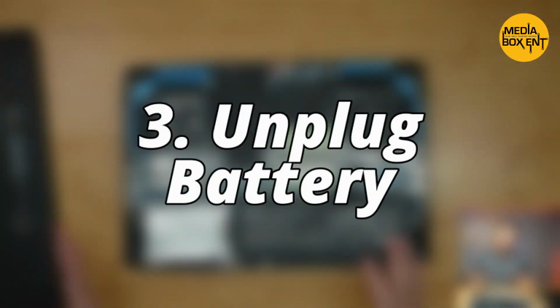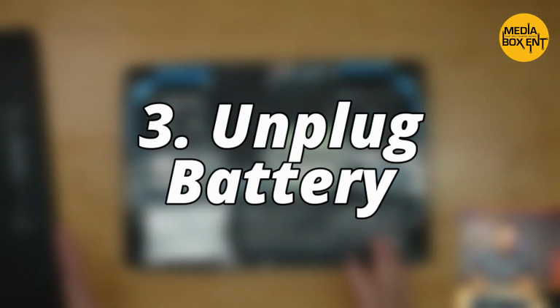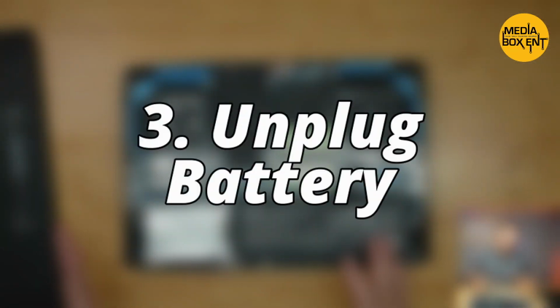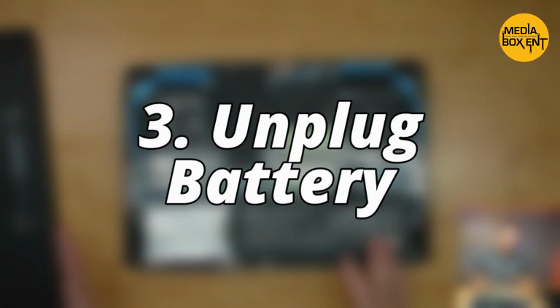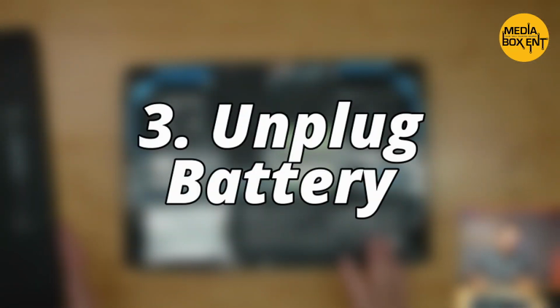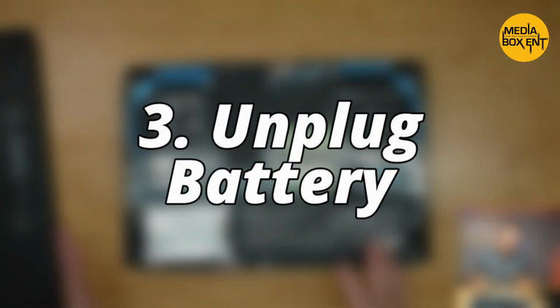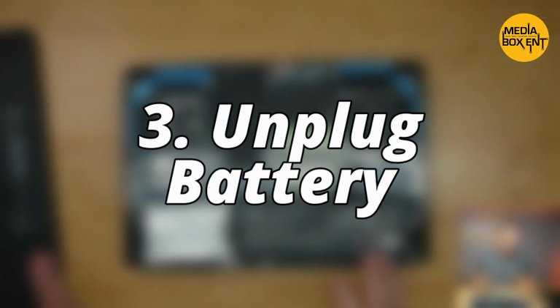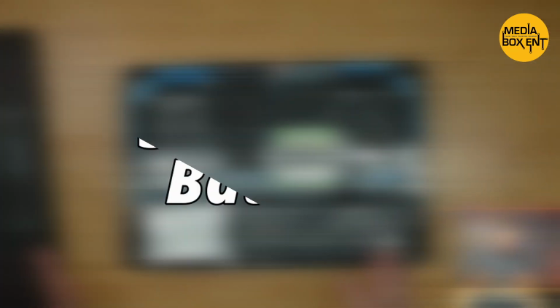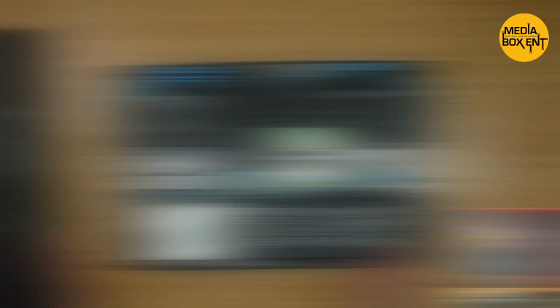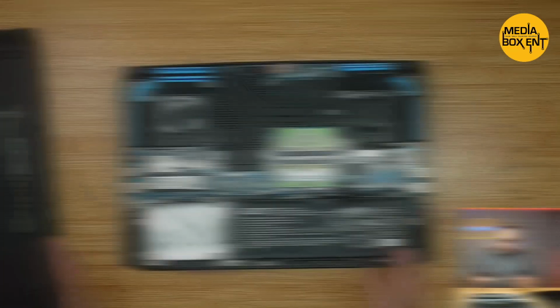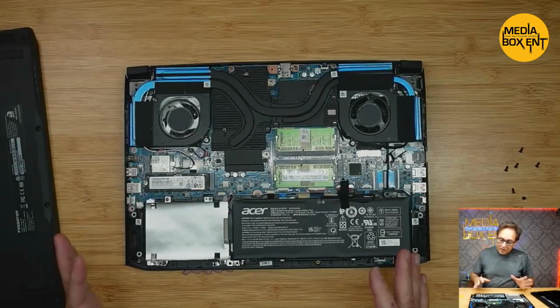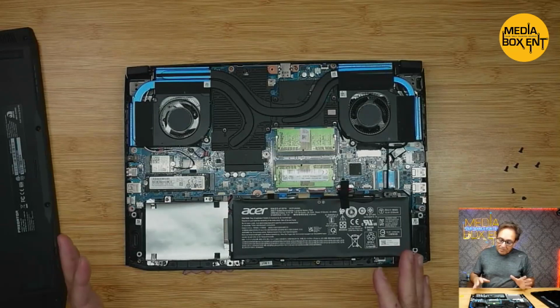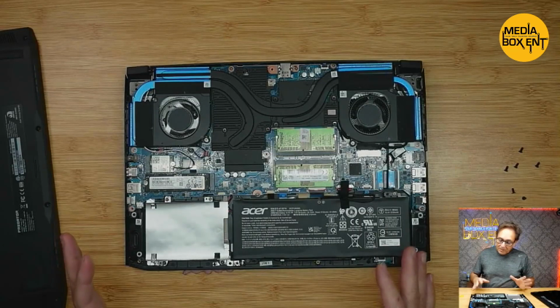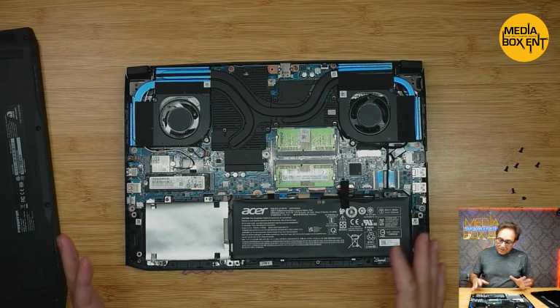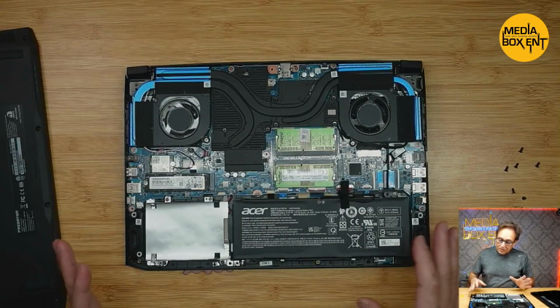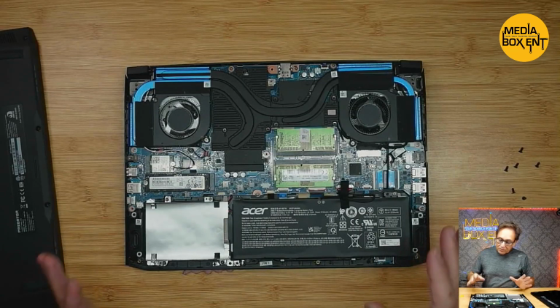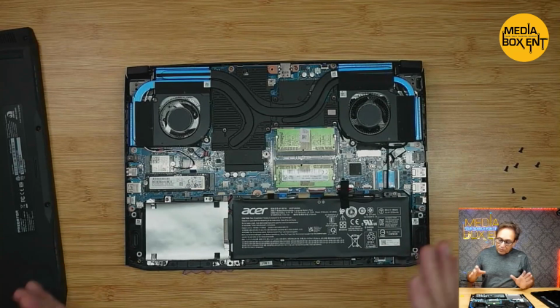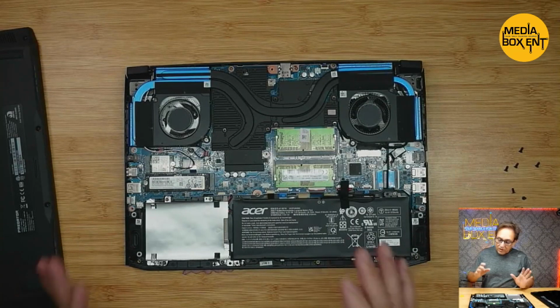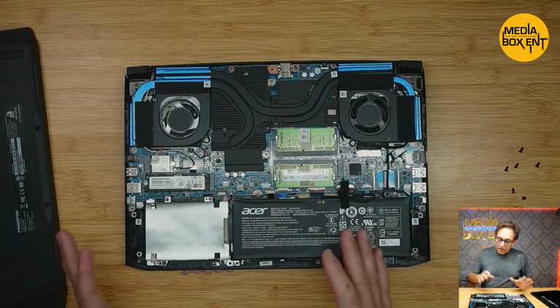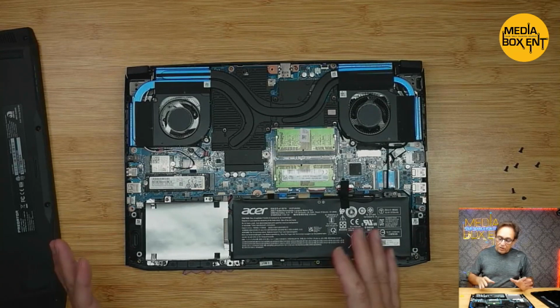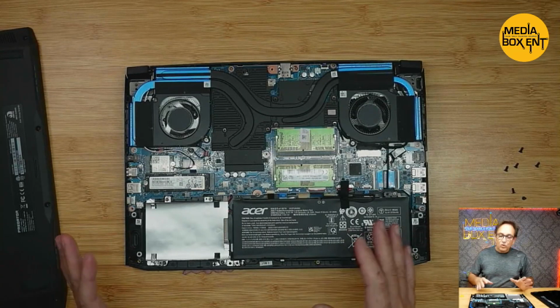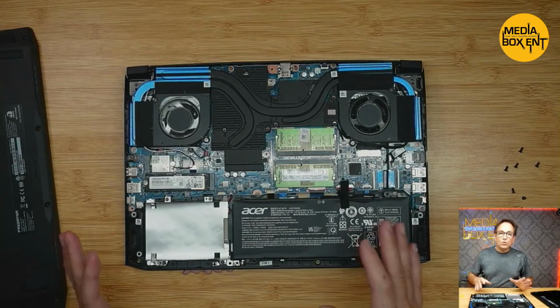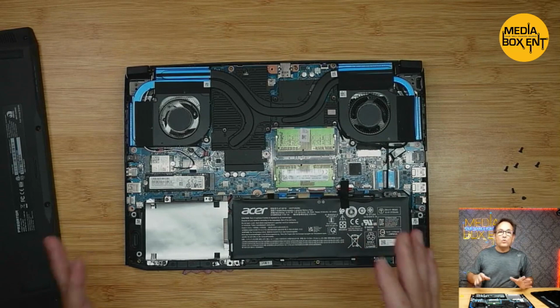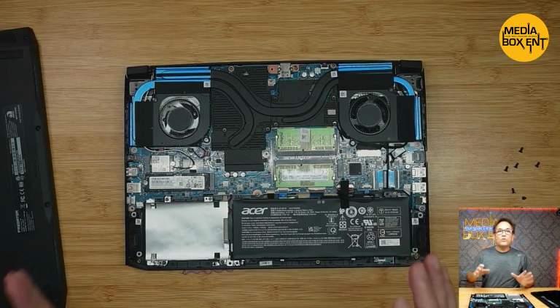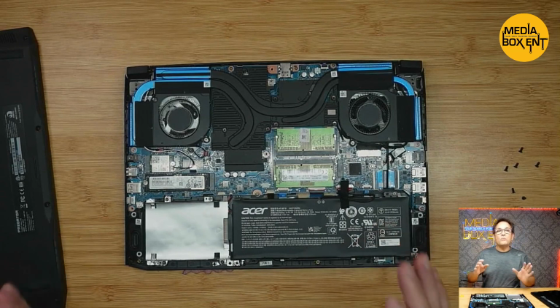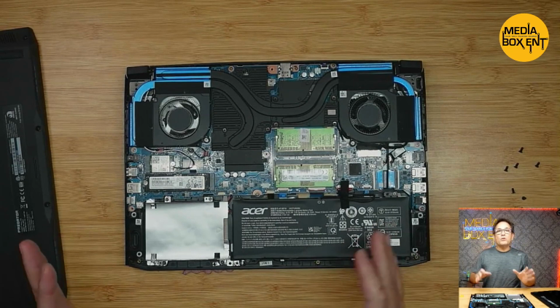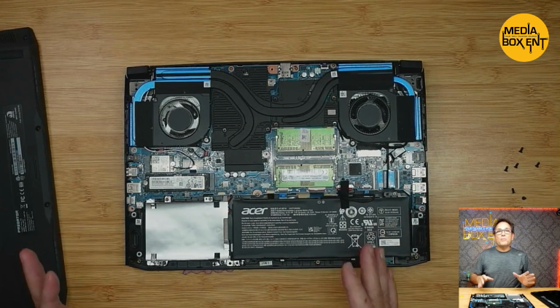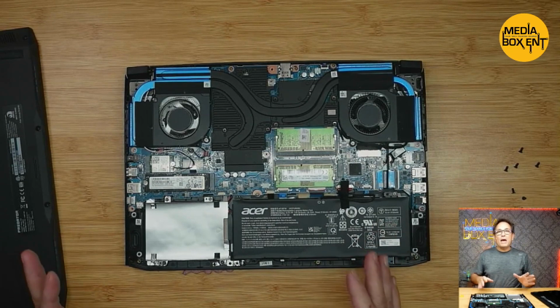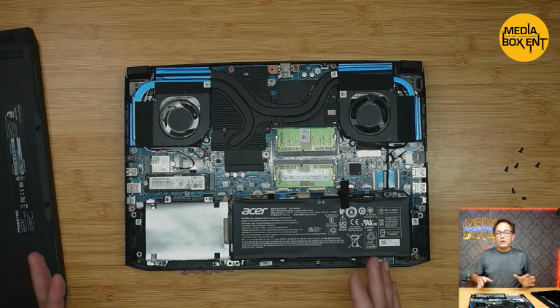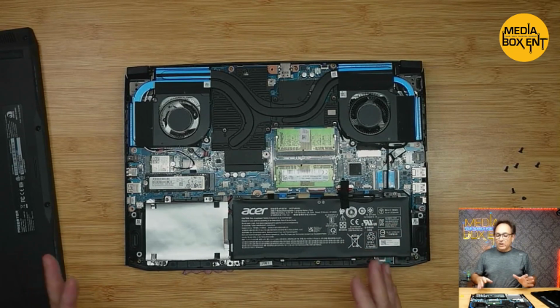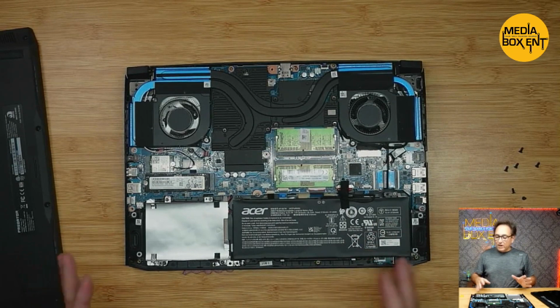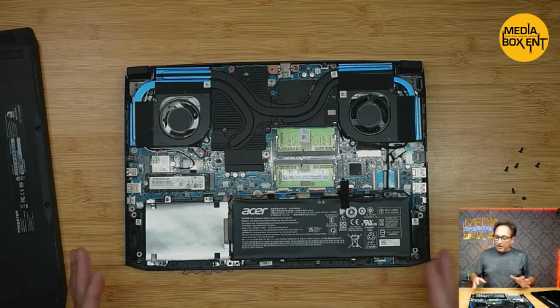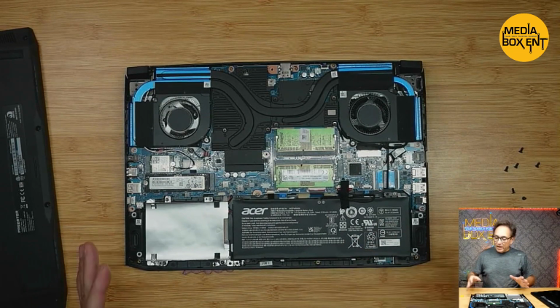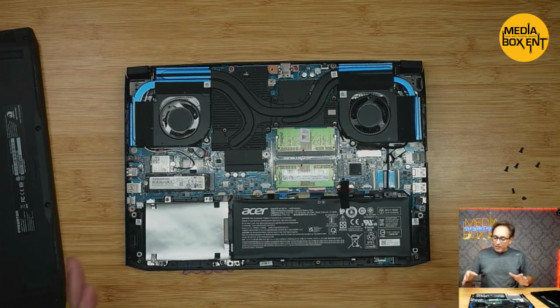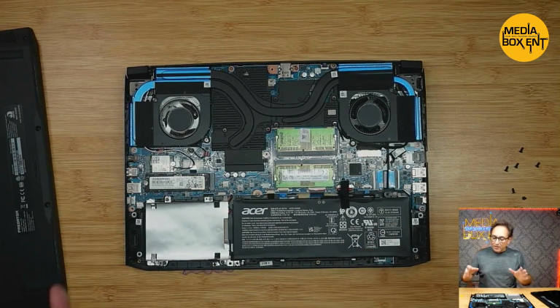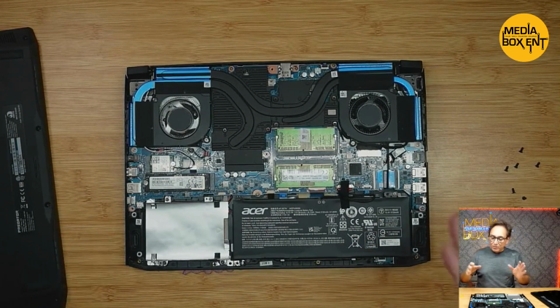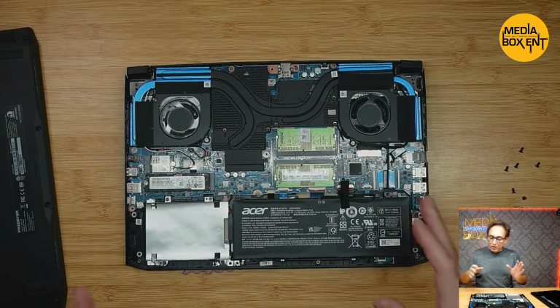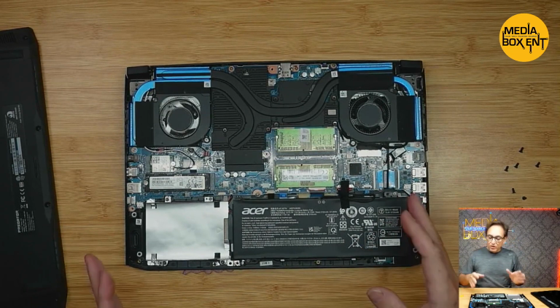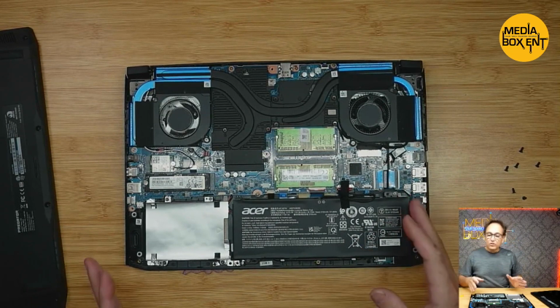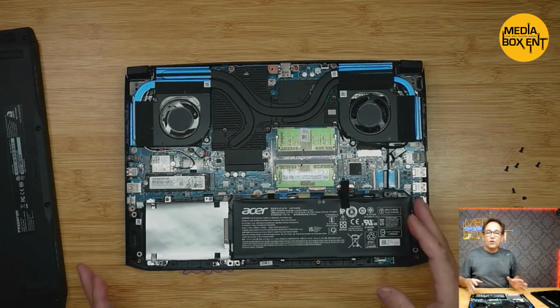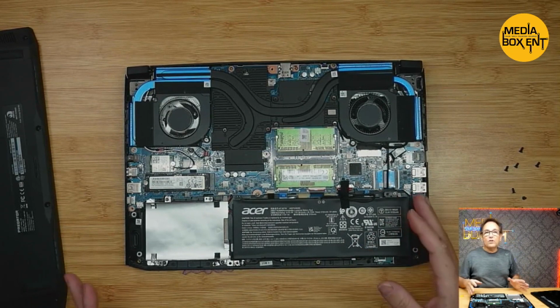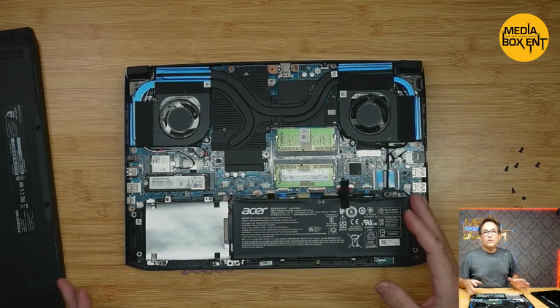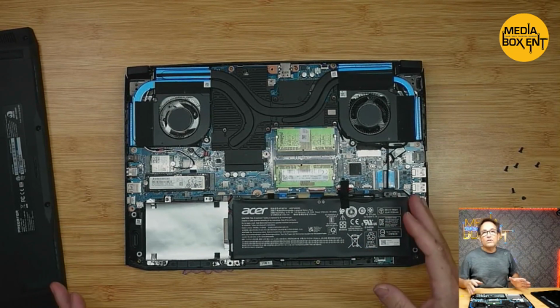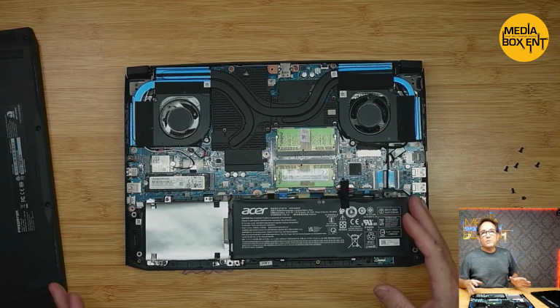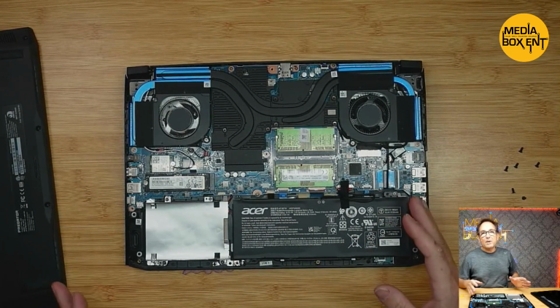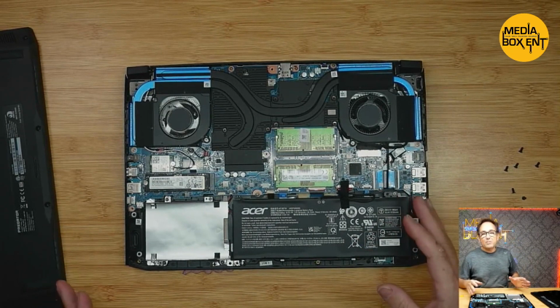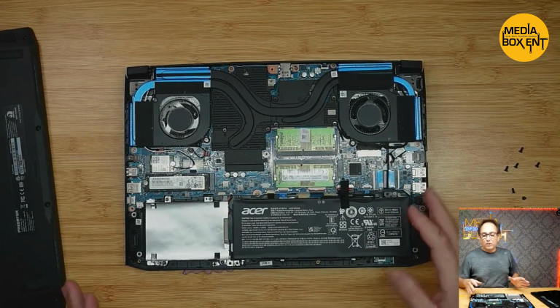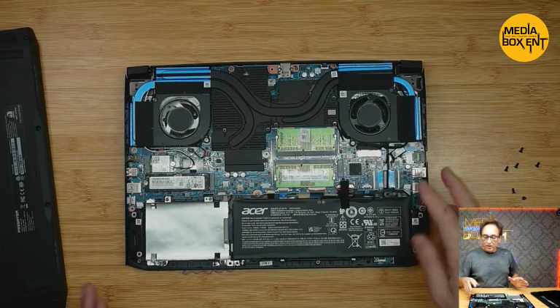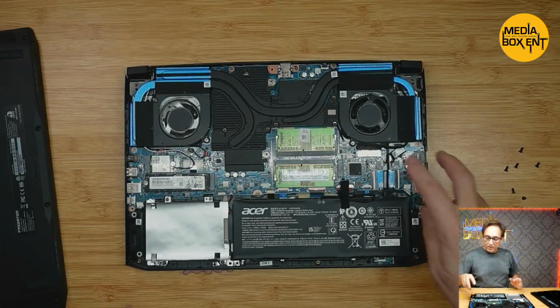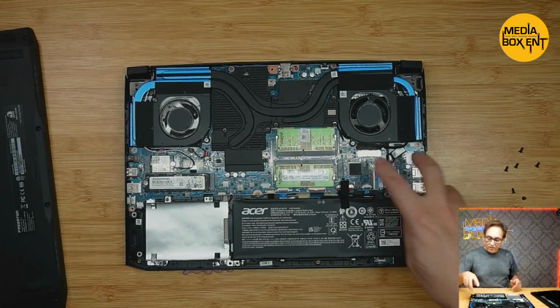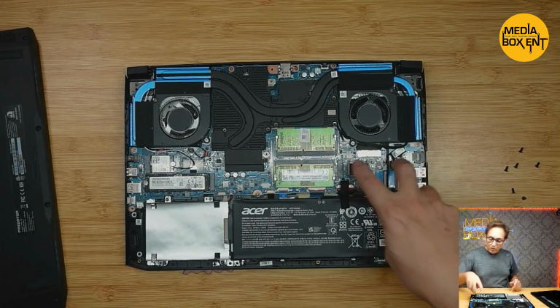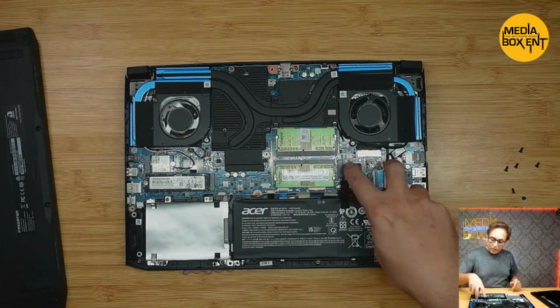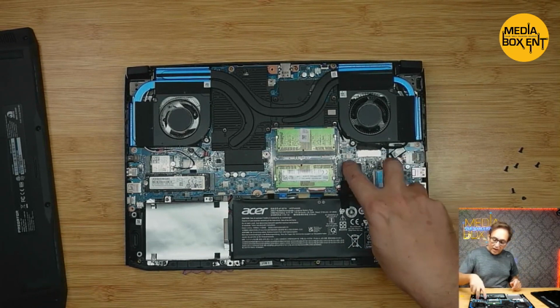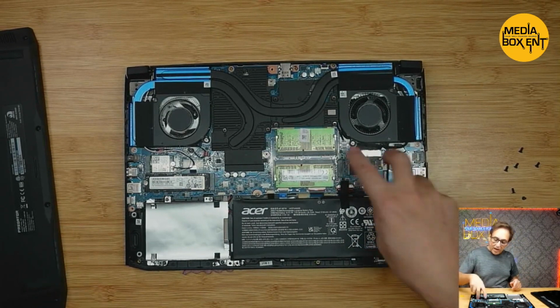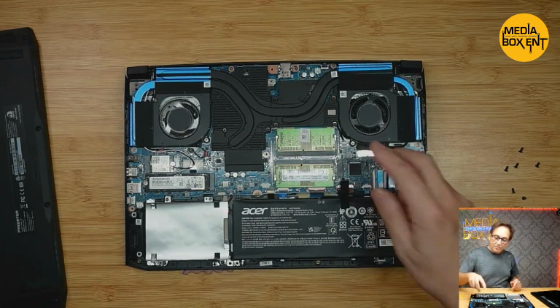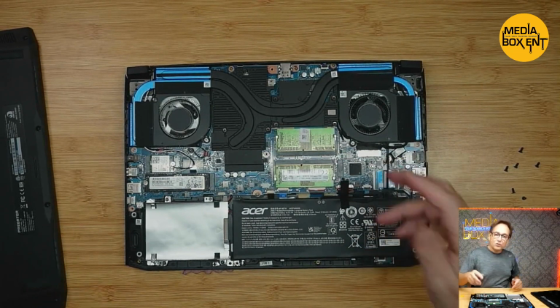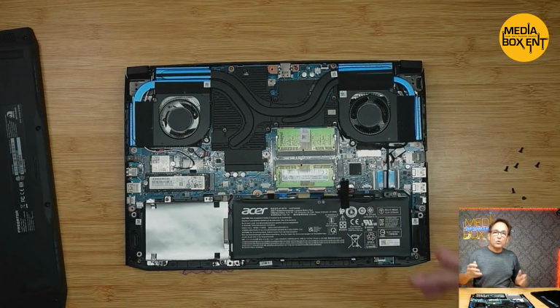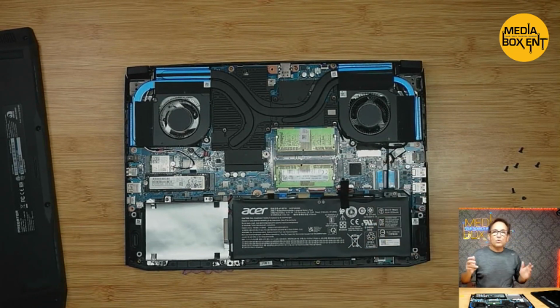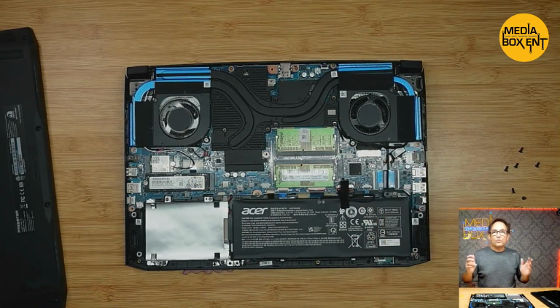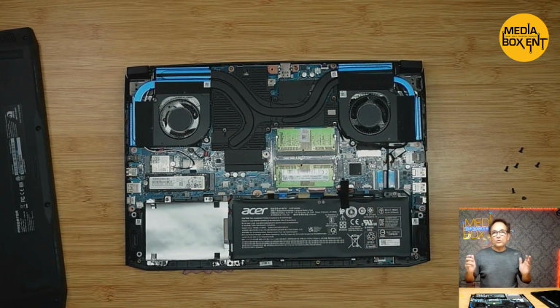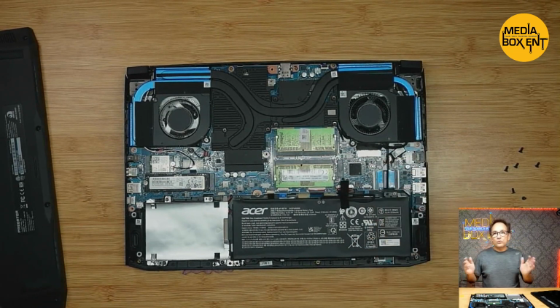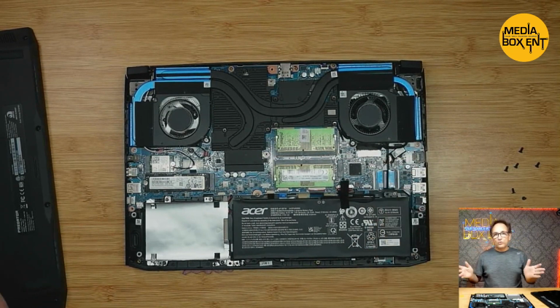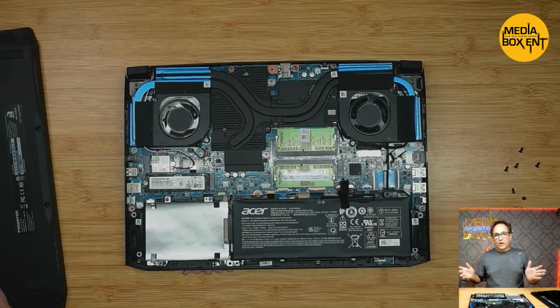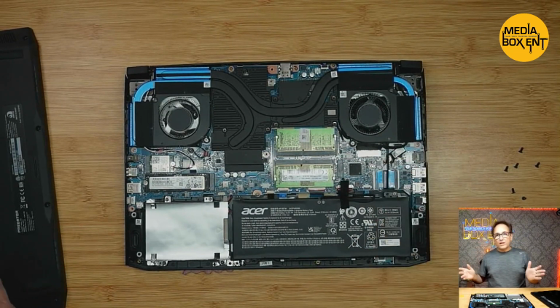My next step is we need to remove the battery, and then we can install the memory or the M.2 right there.